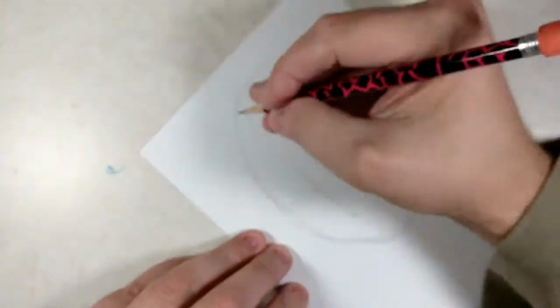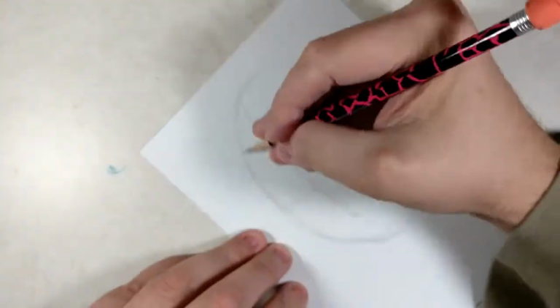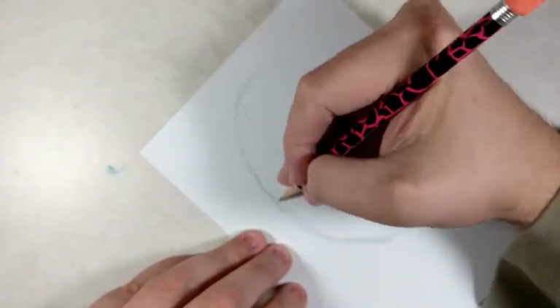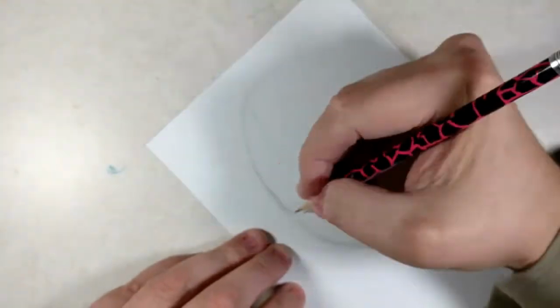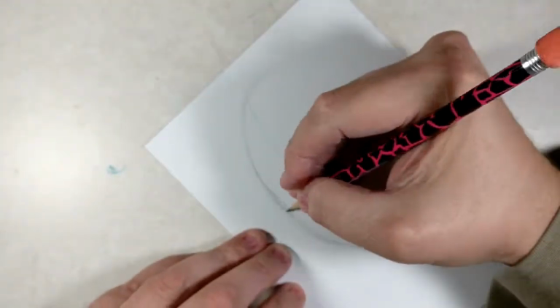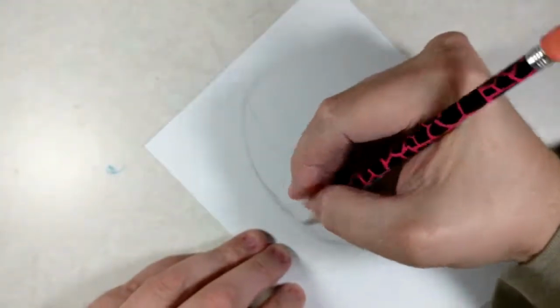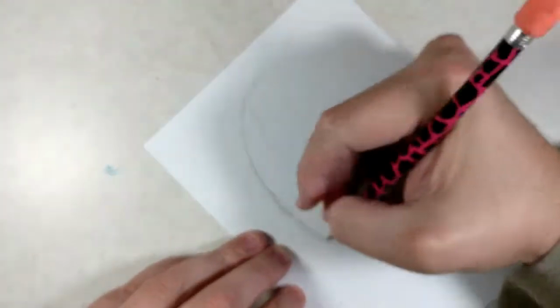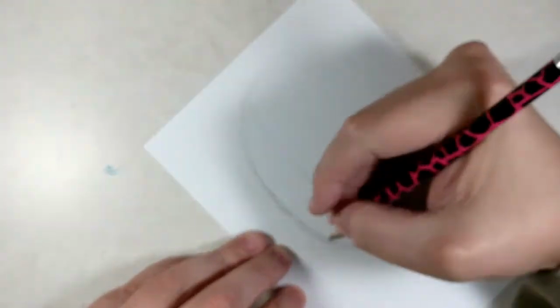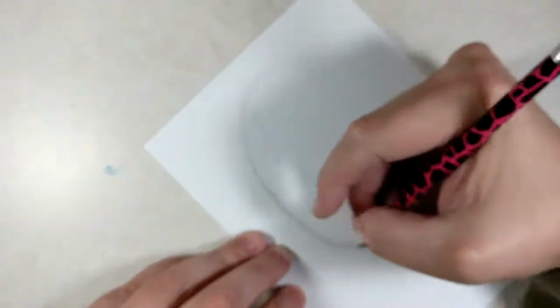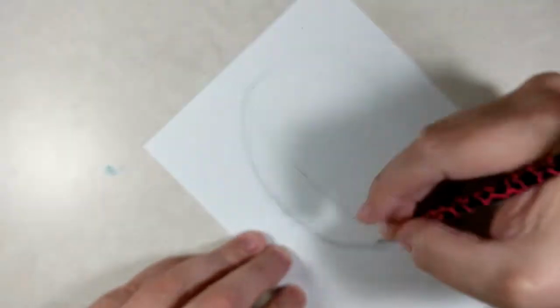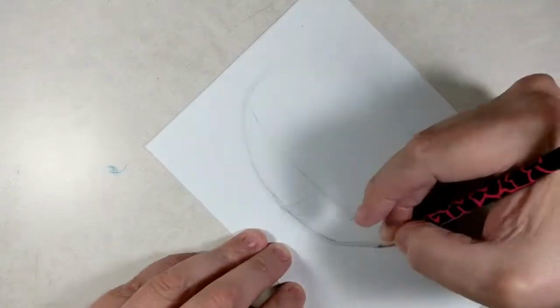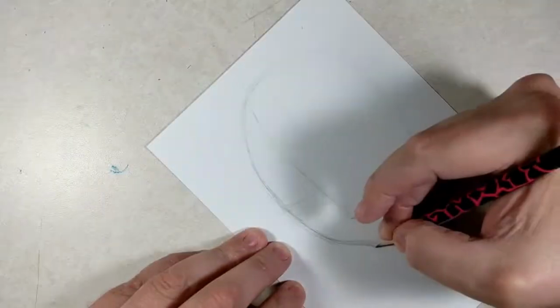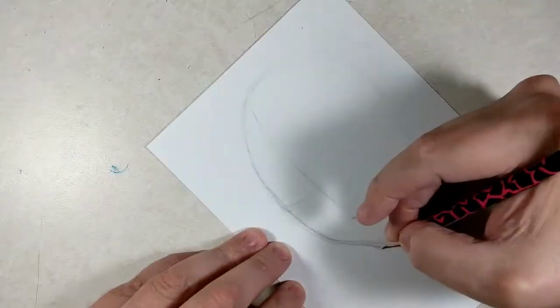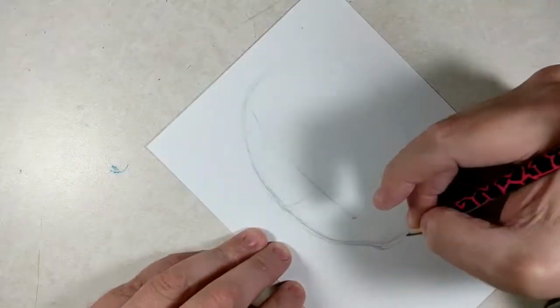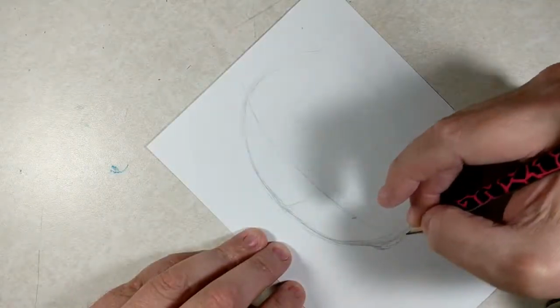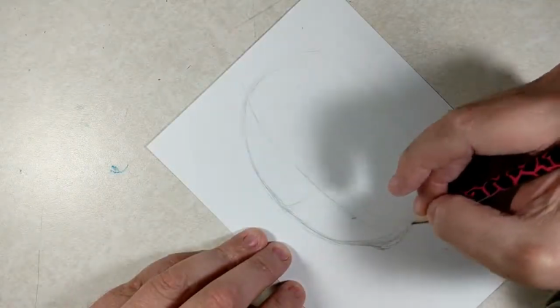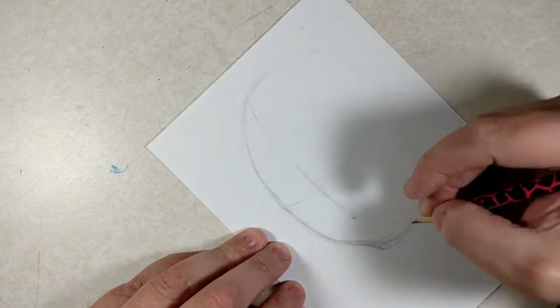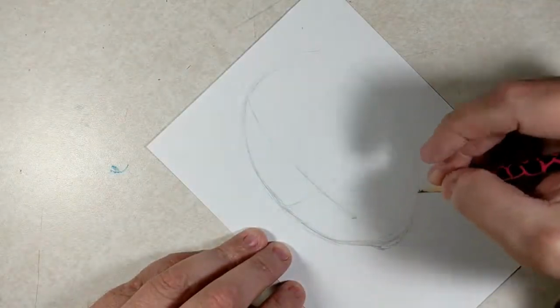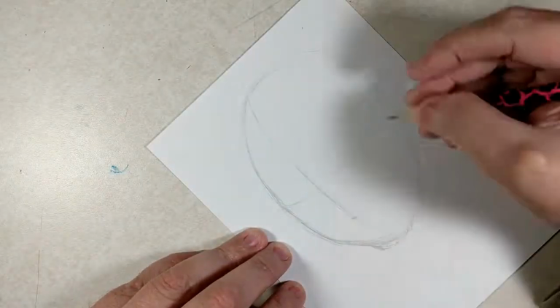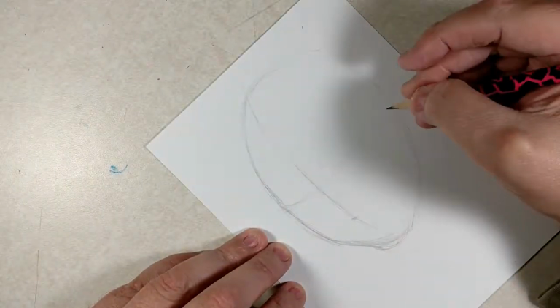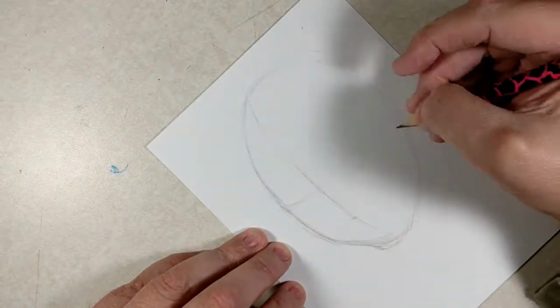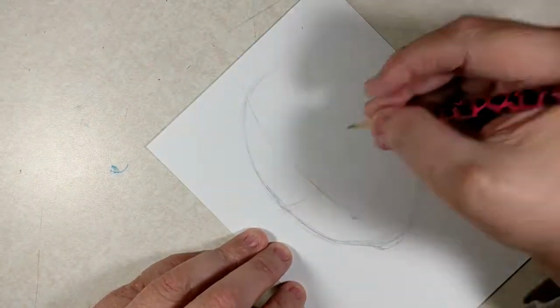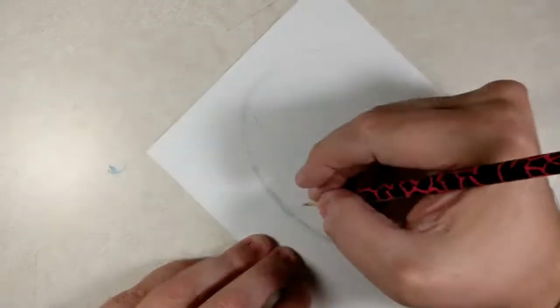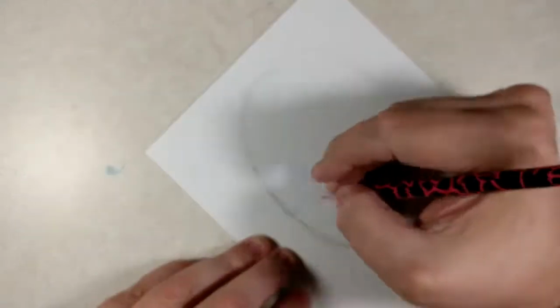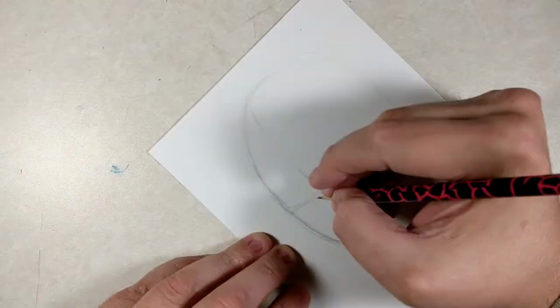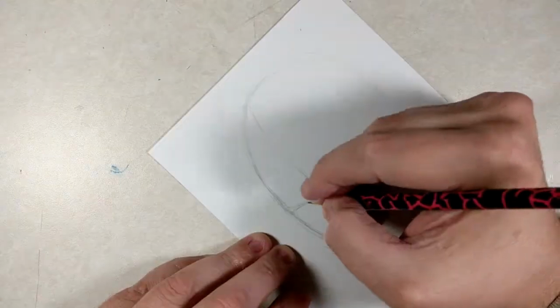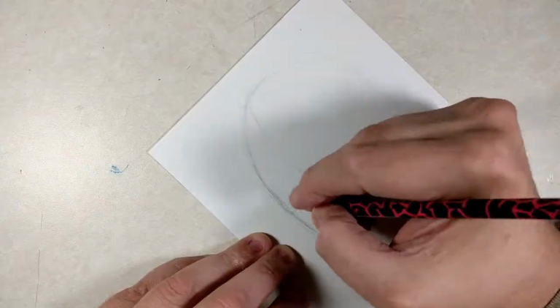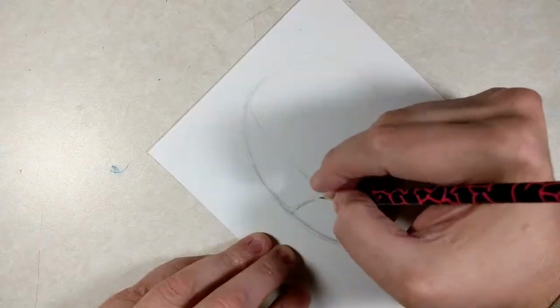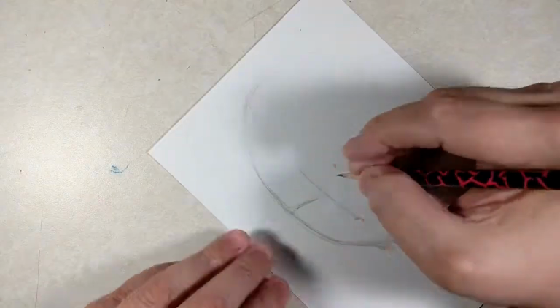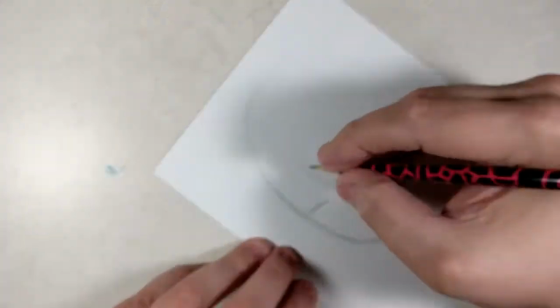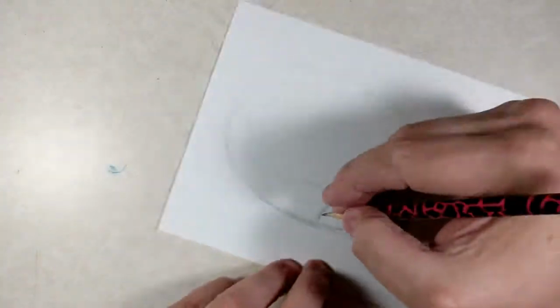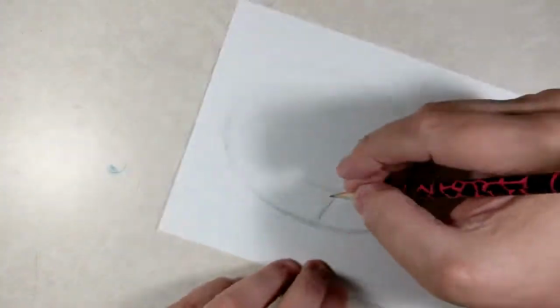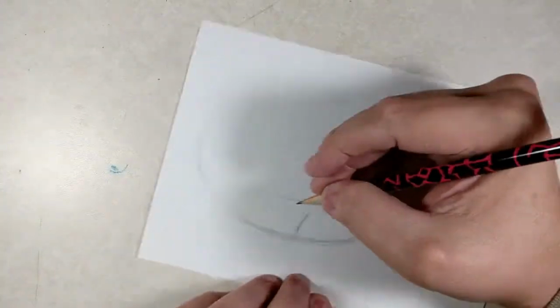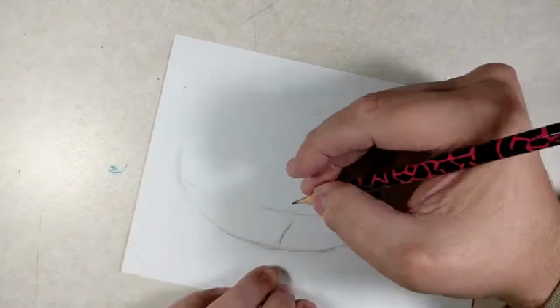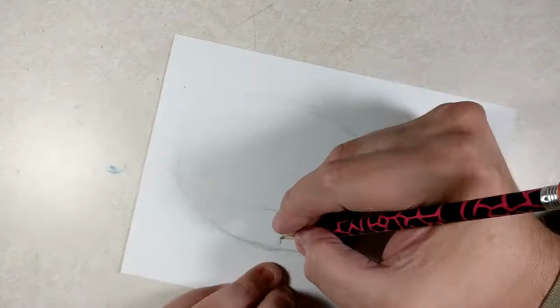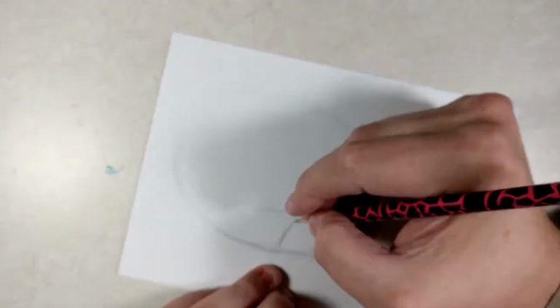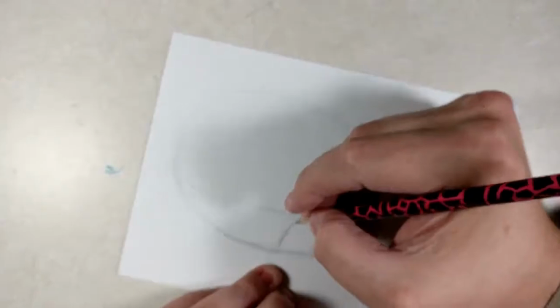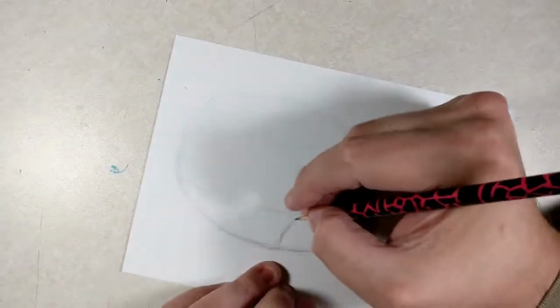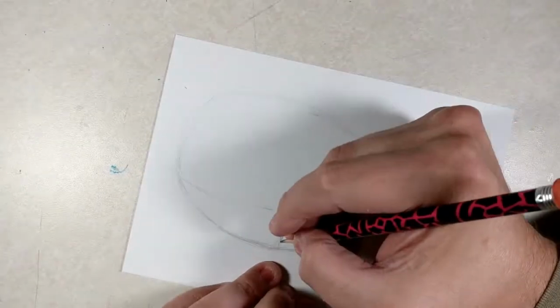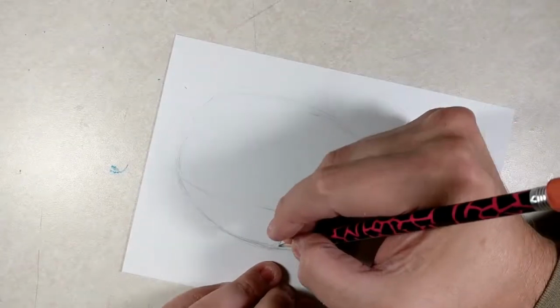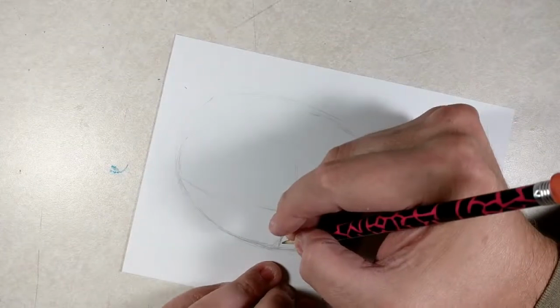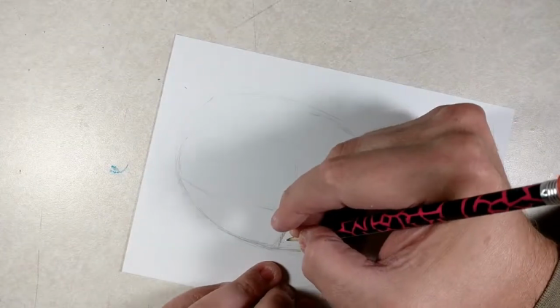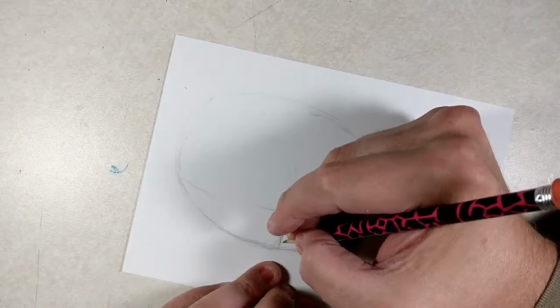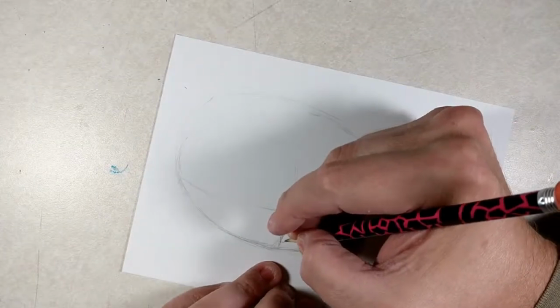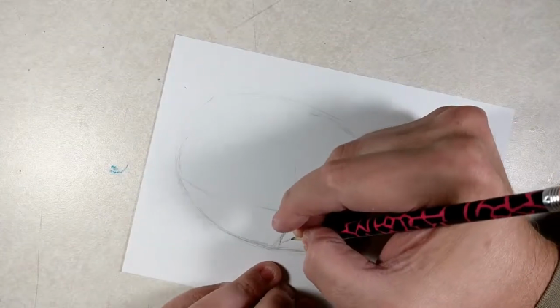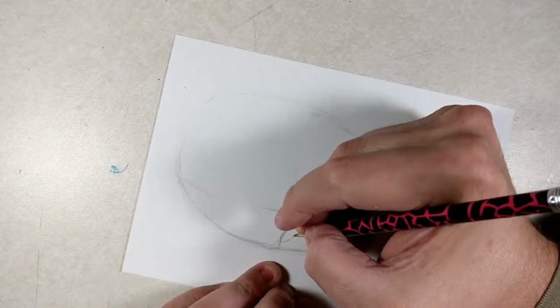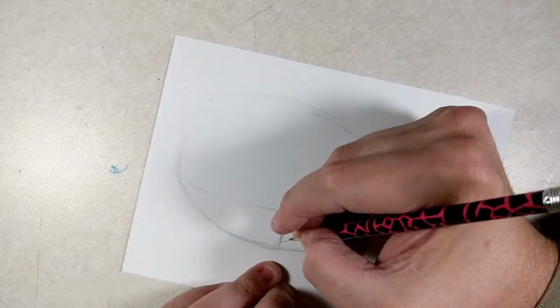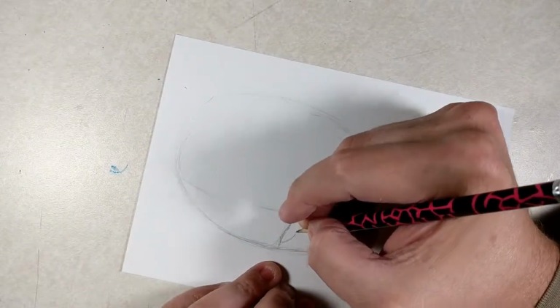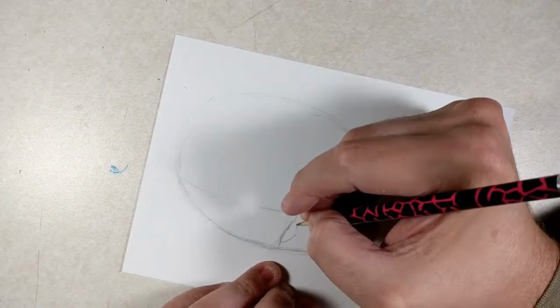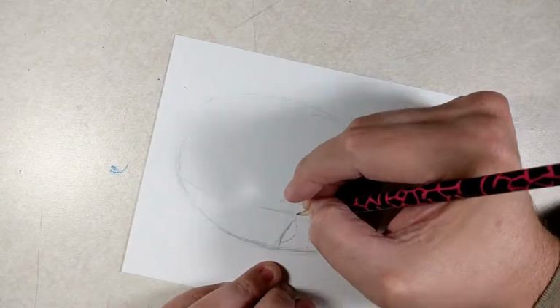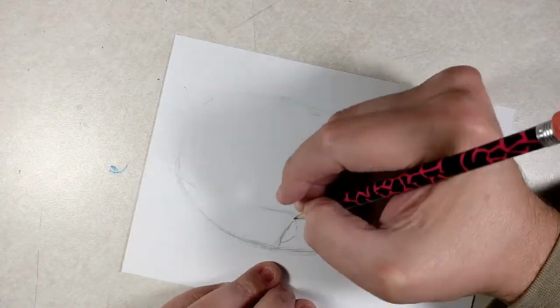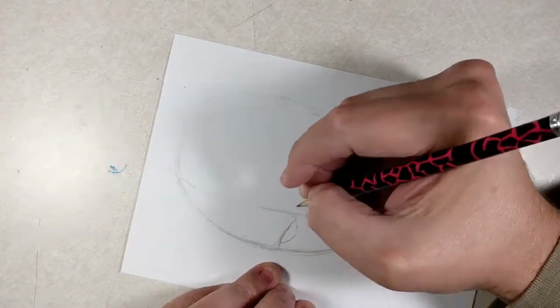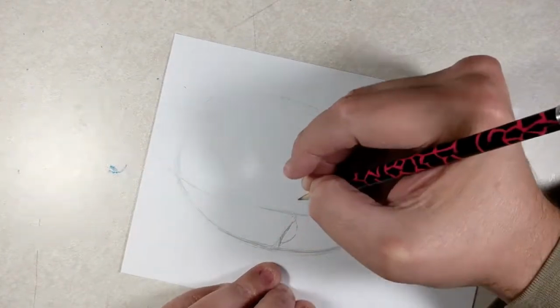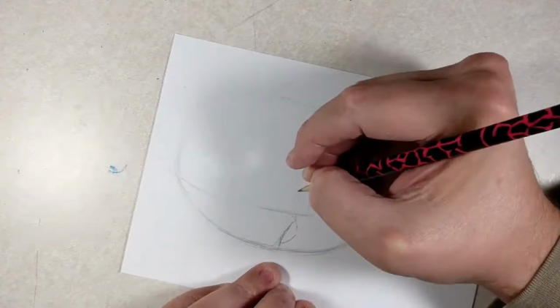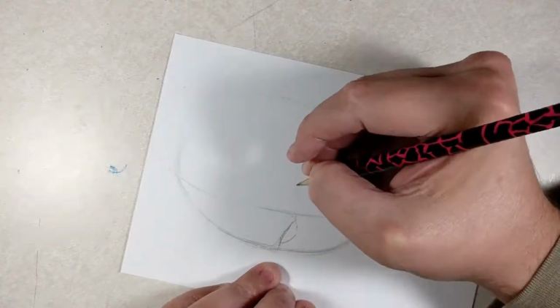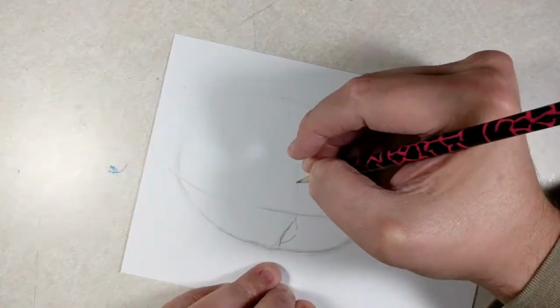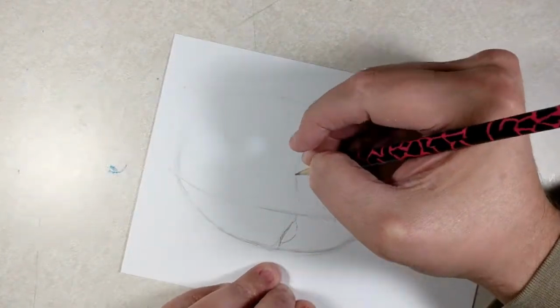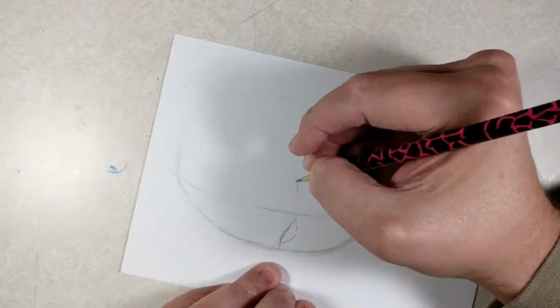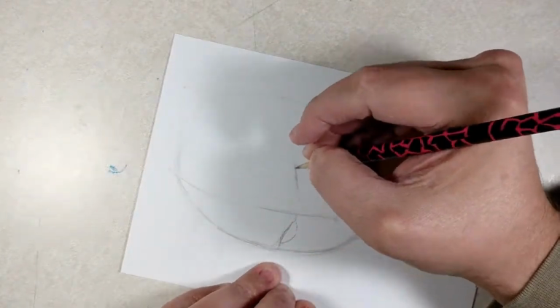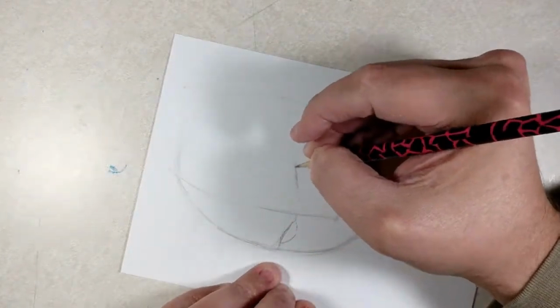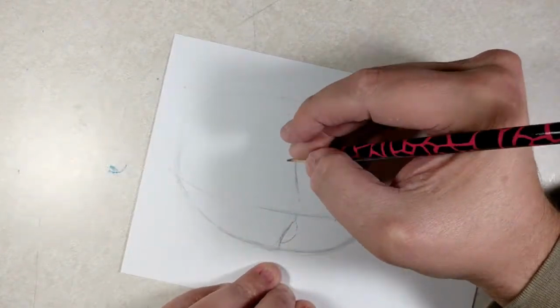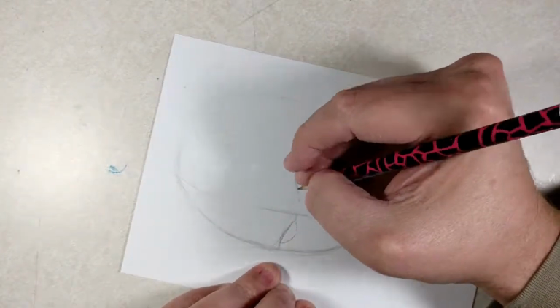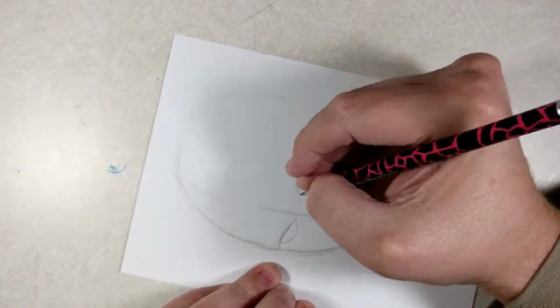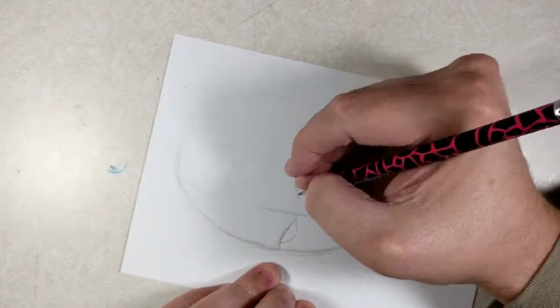Hi everybody, it's Phil again. This time, a video drawing my favorite character, Wolverine.